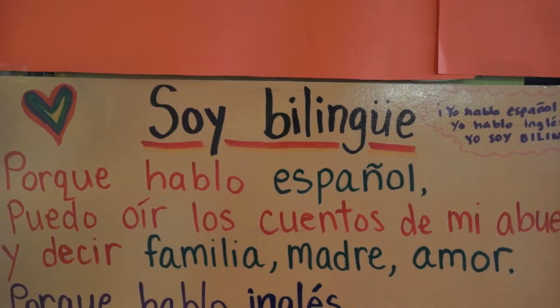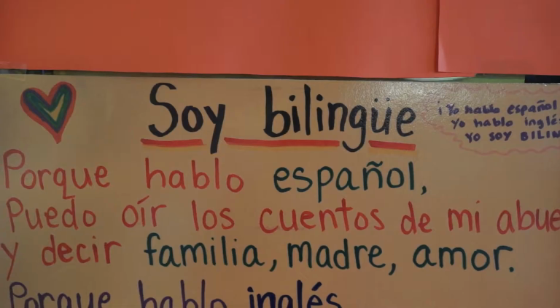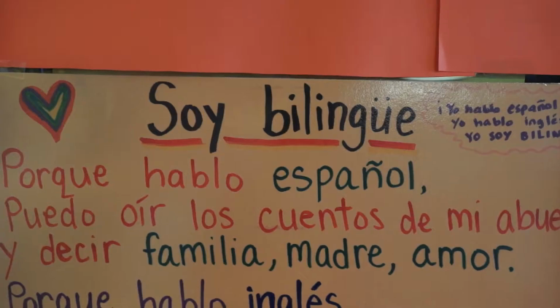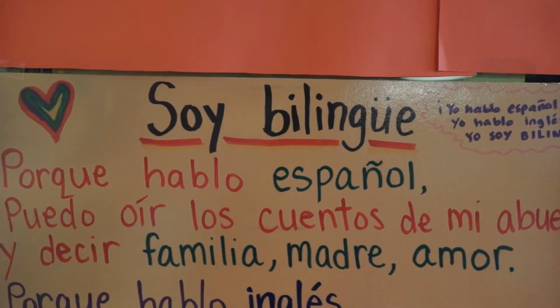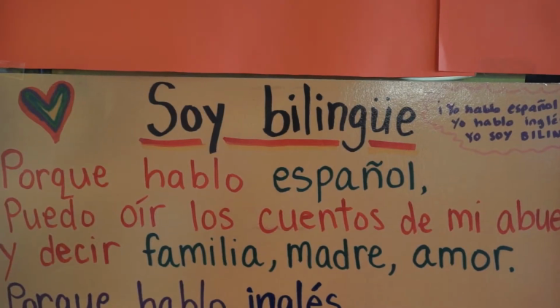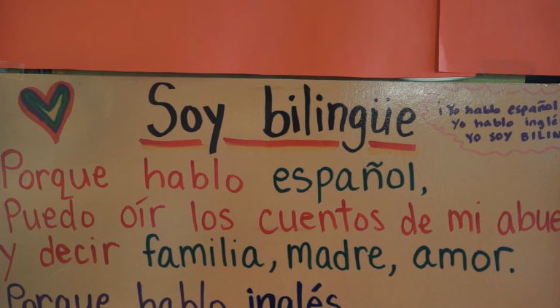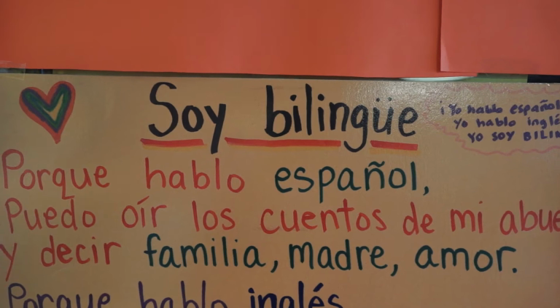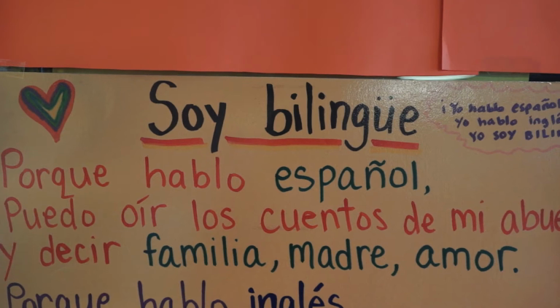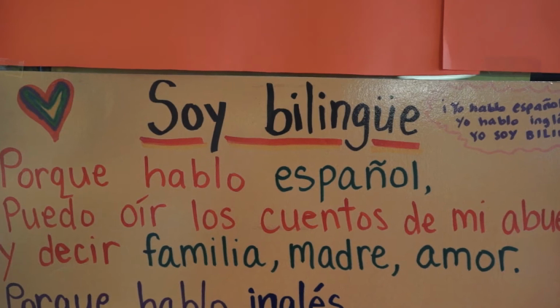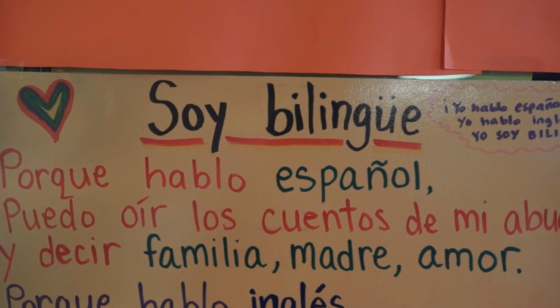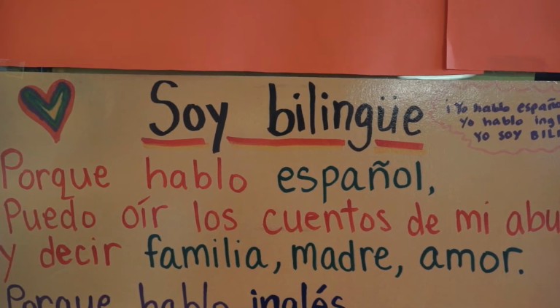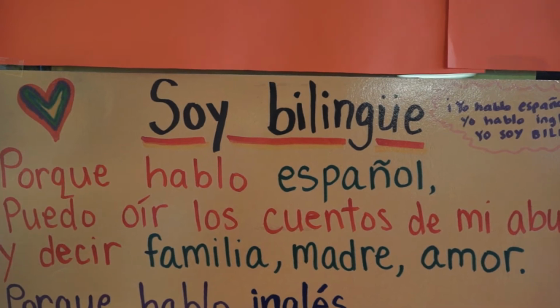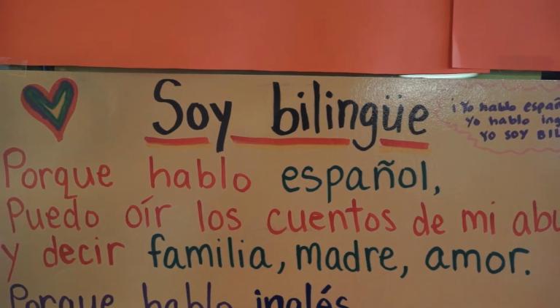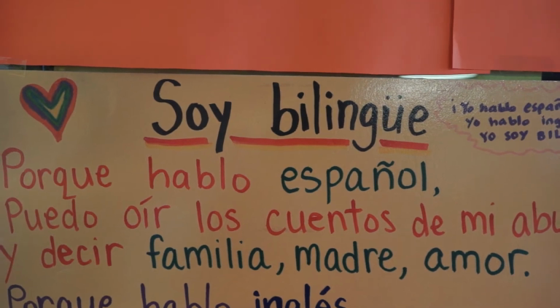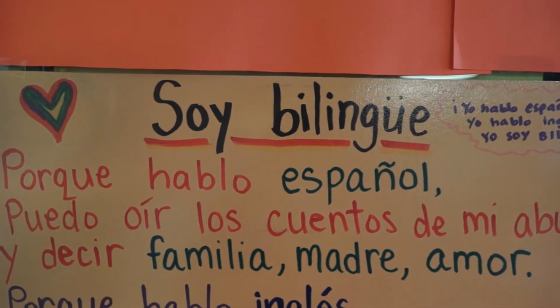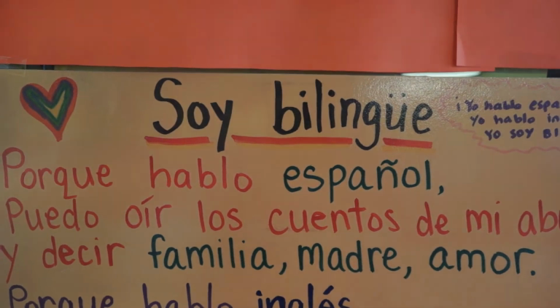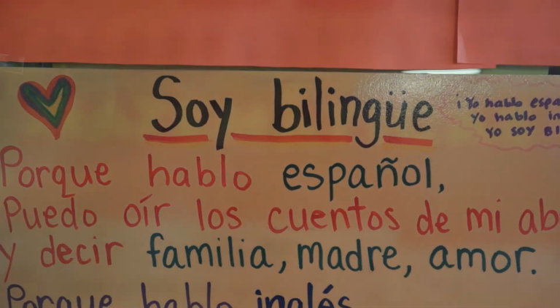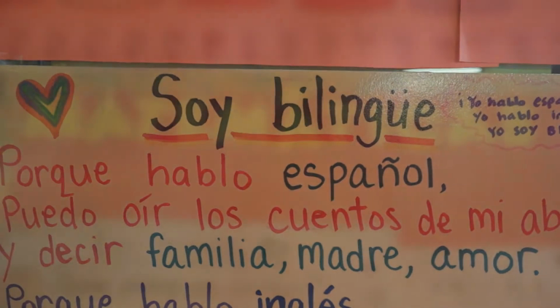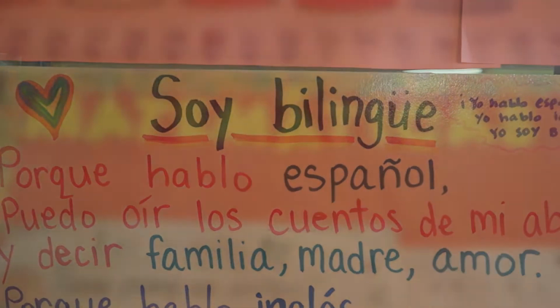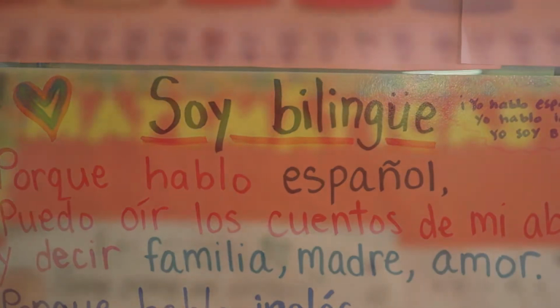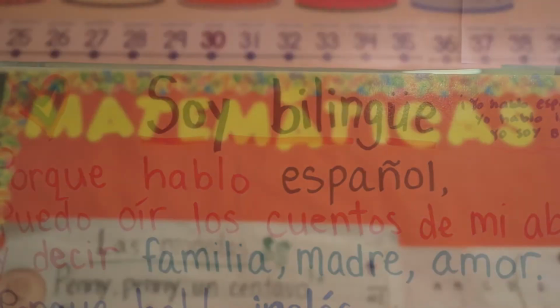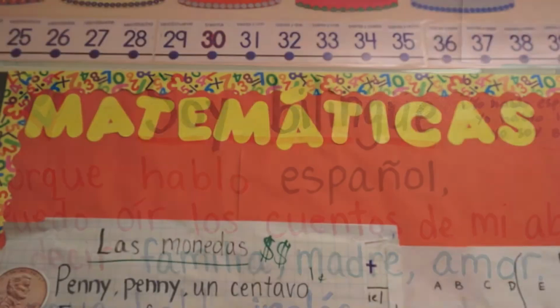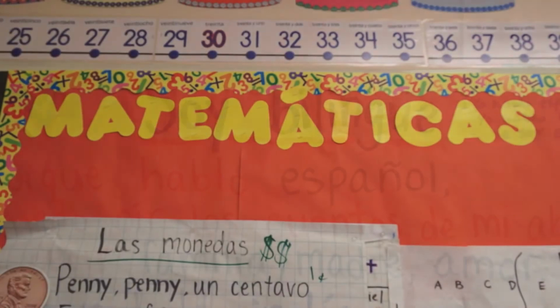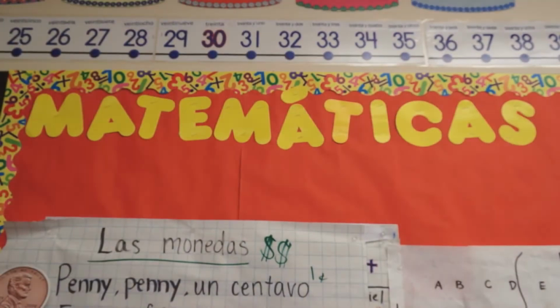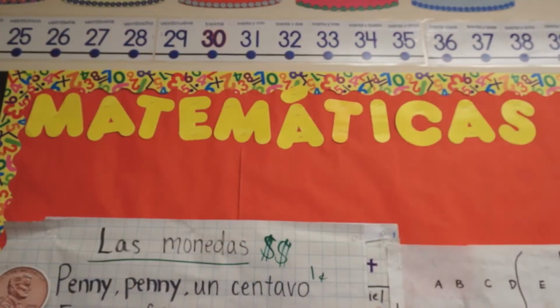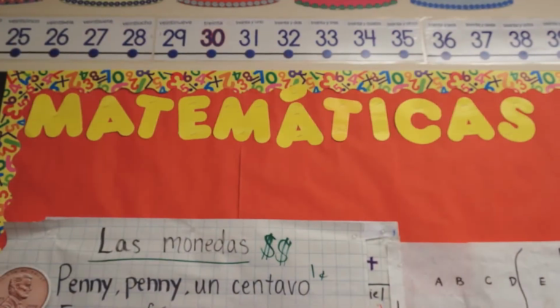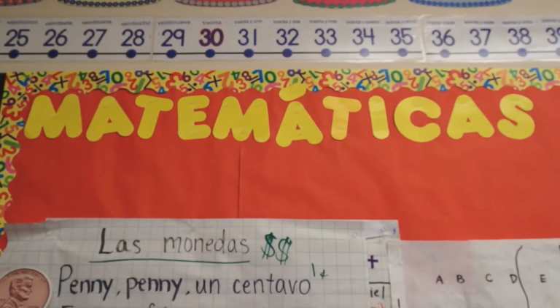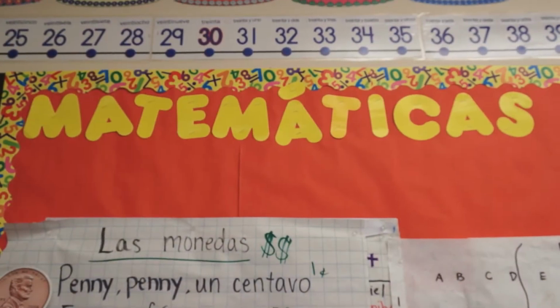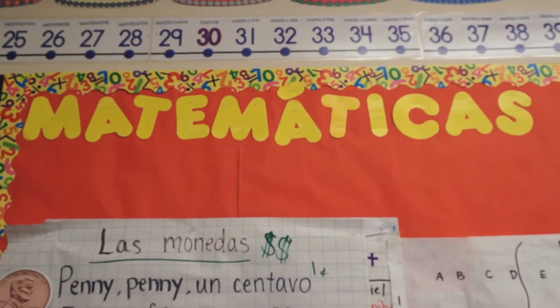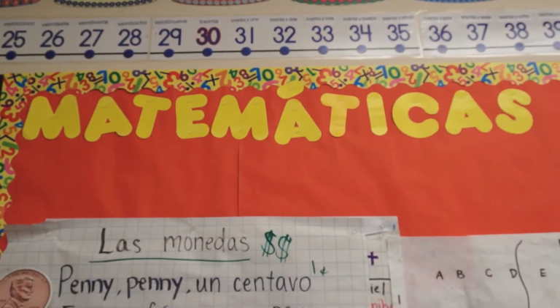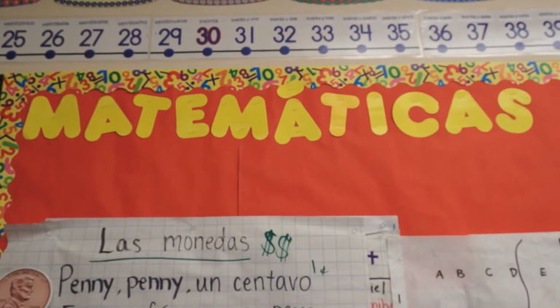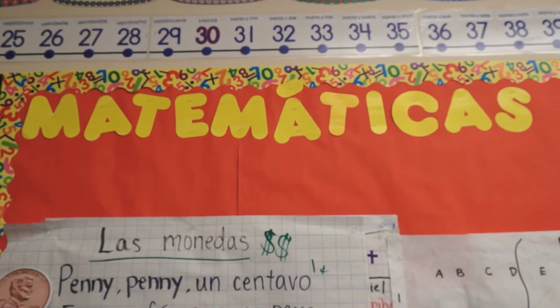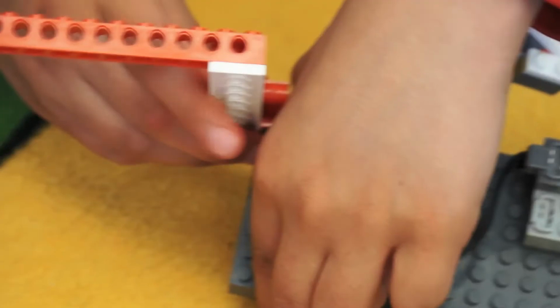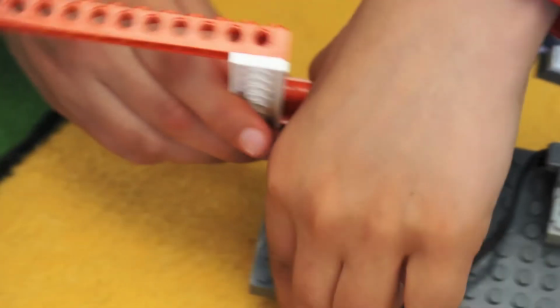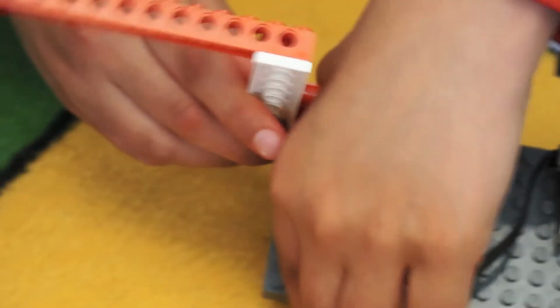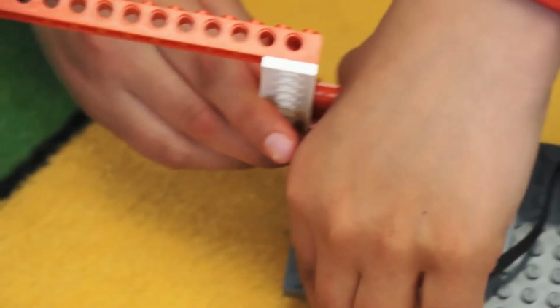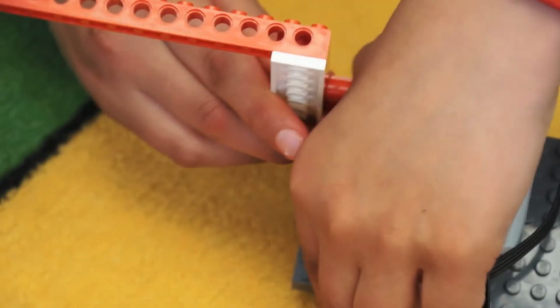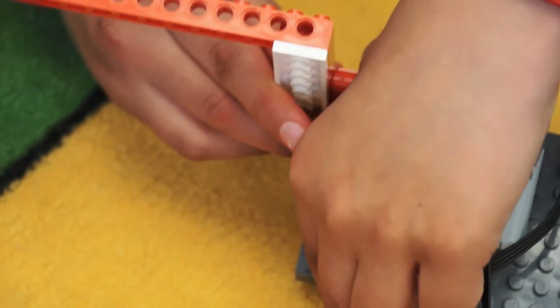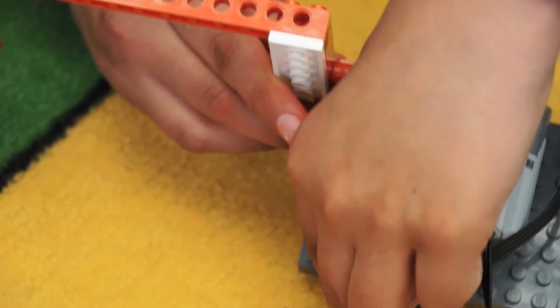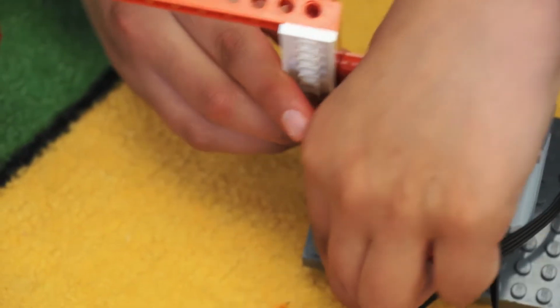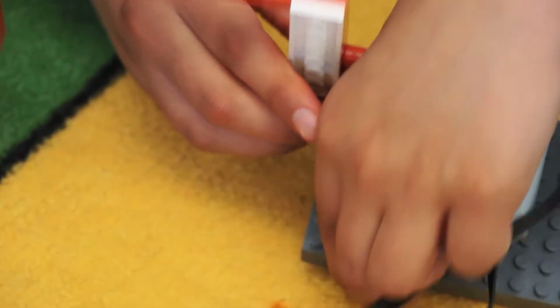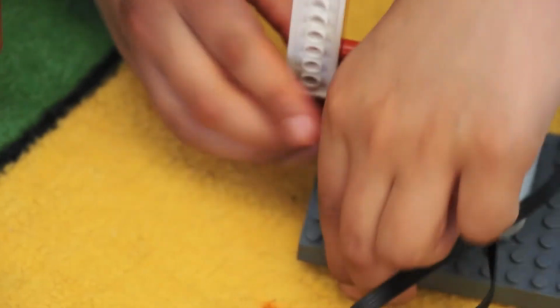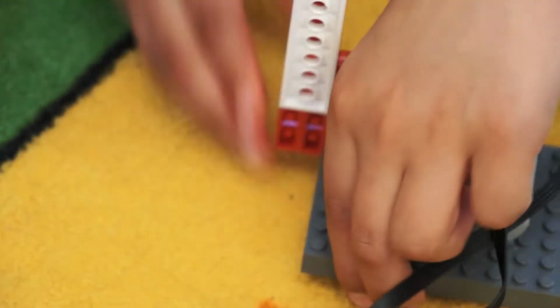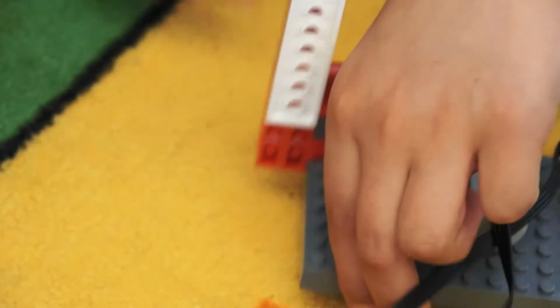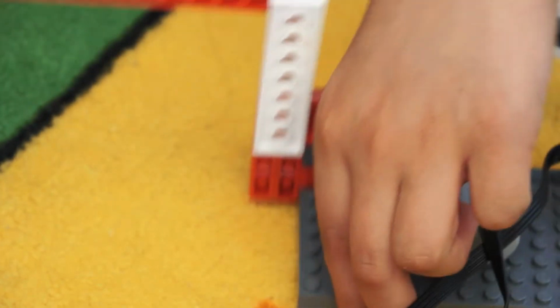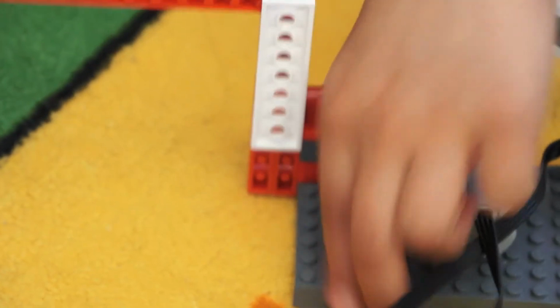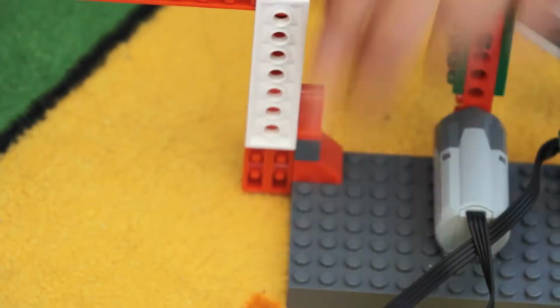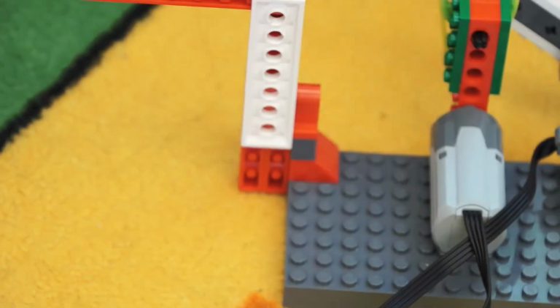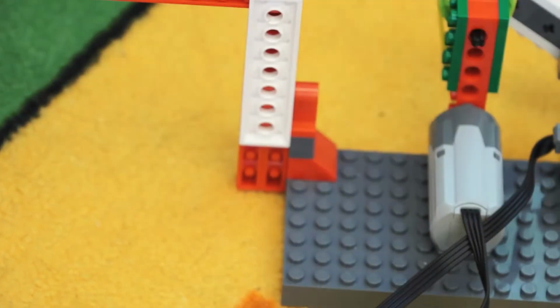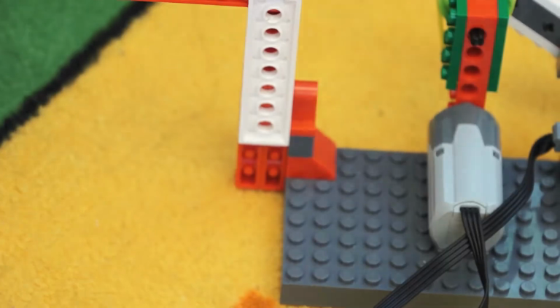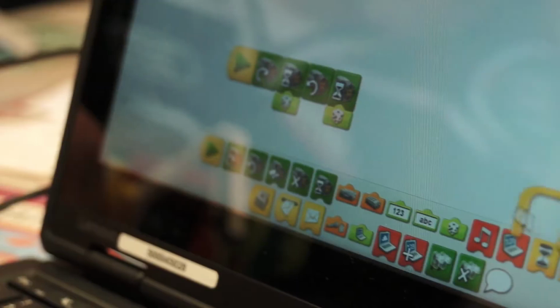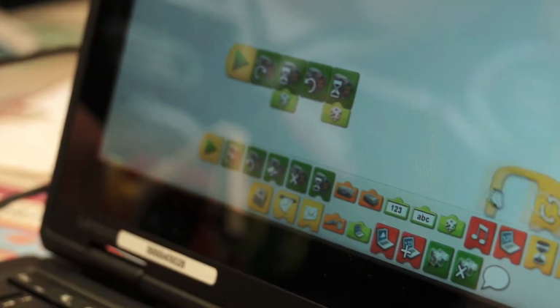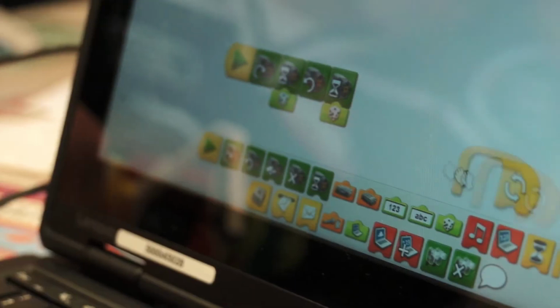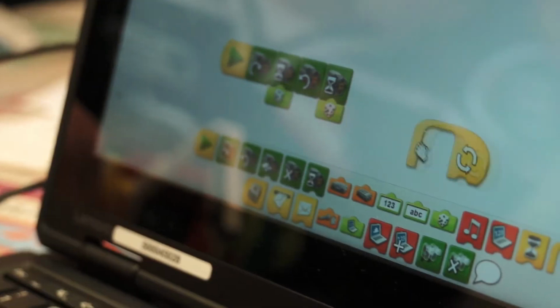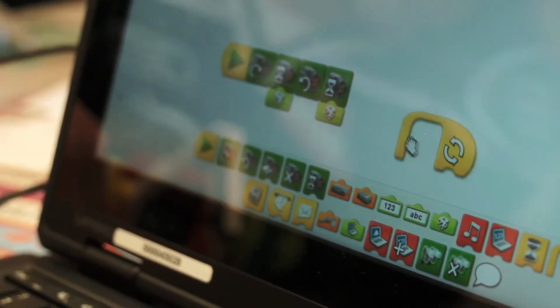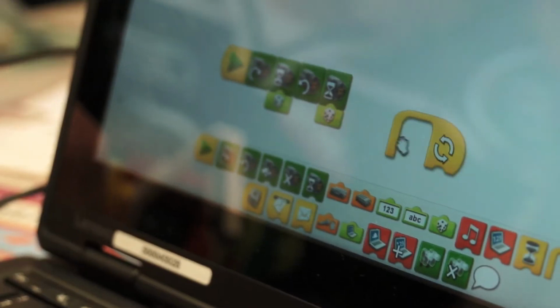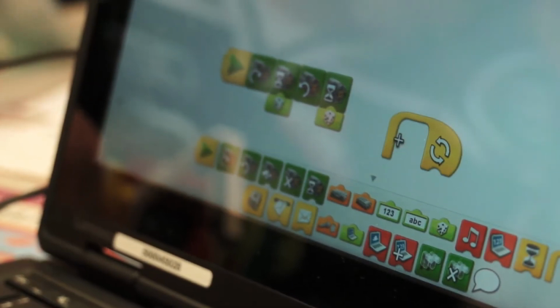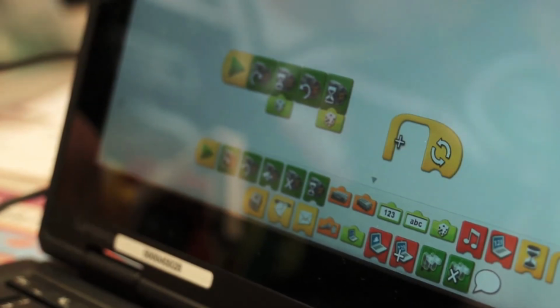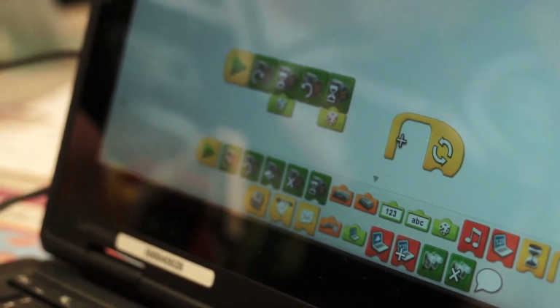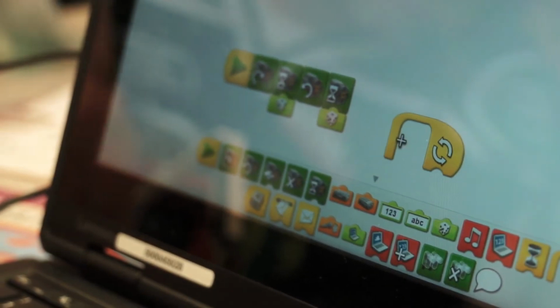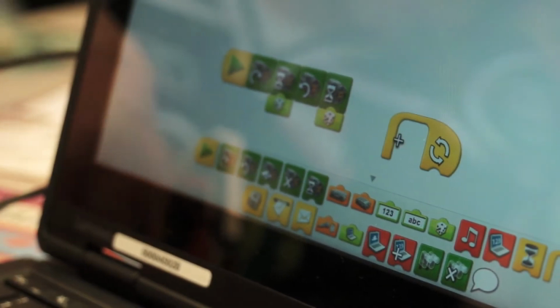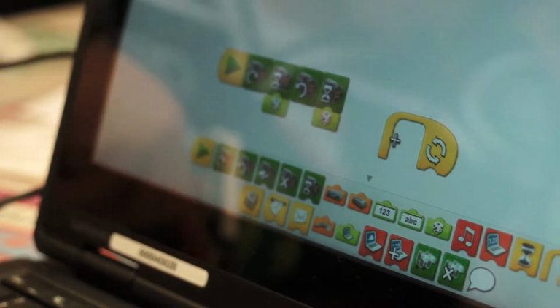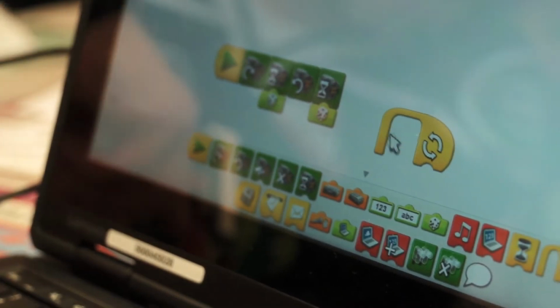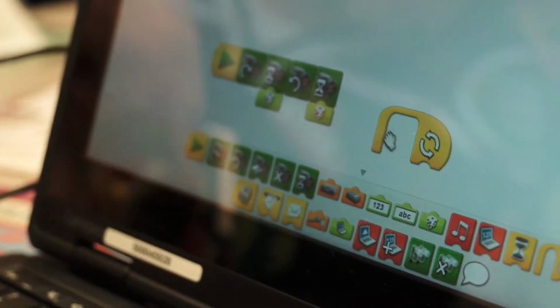In Sherwood Forest Elementary's dual language classes, kids are talking about their coding projects in English and Spanish.